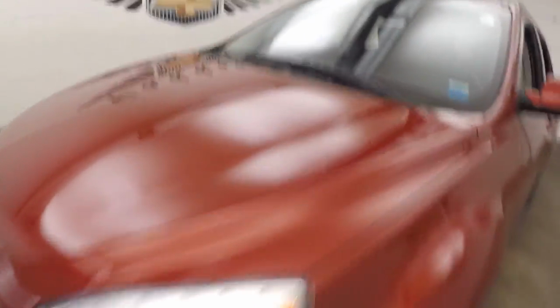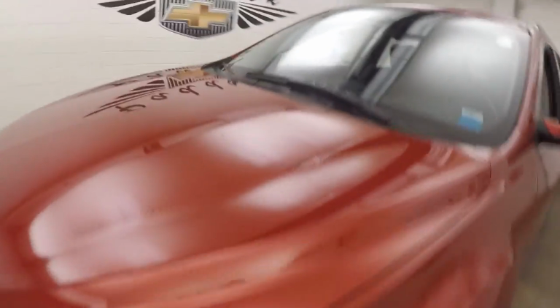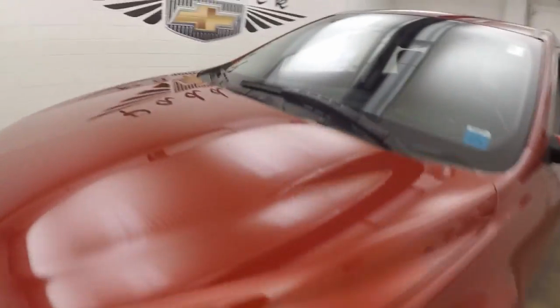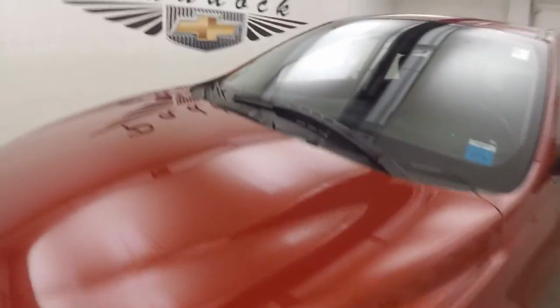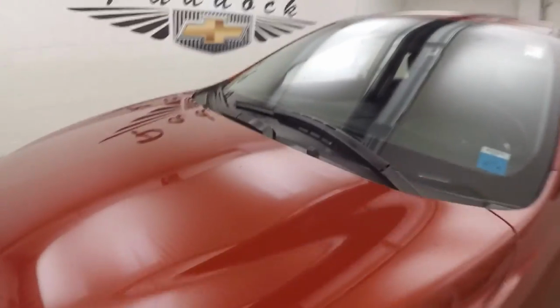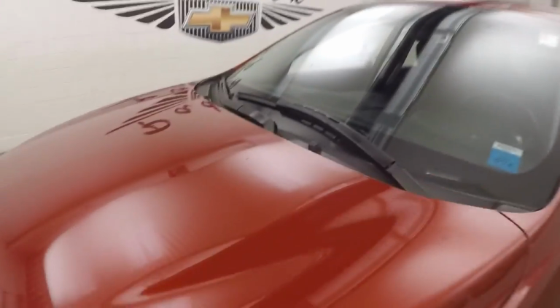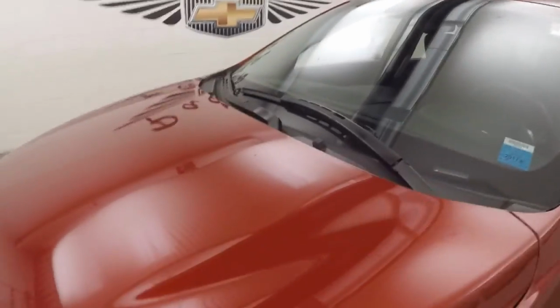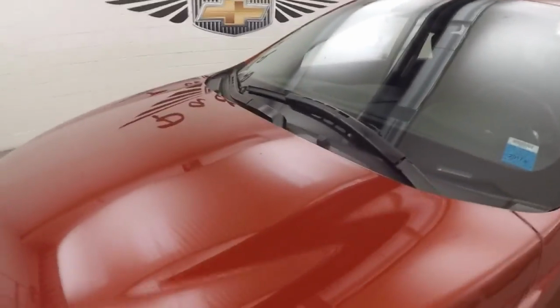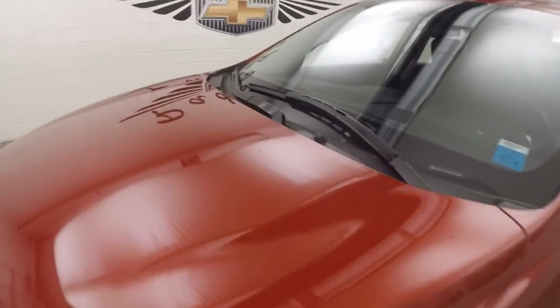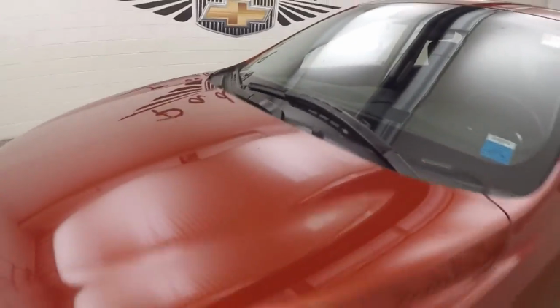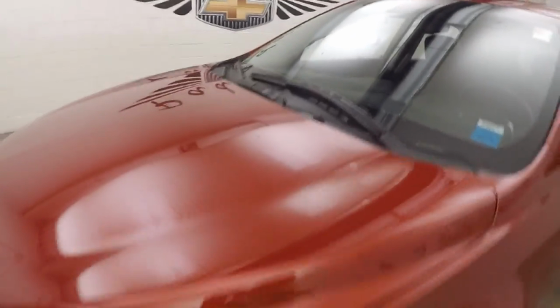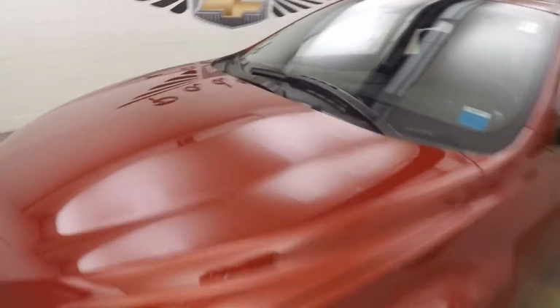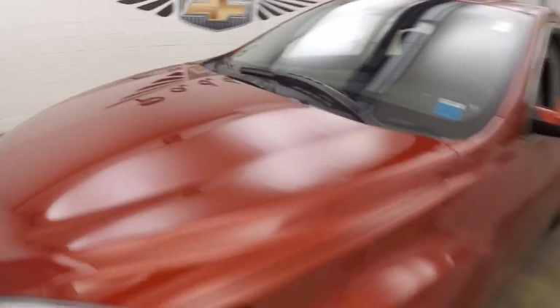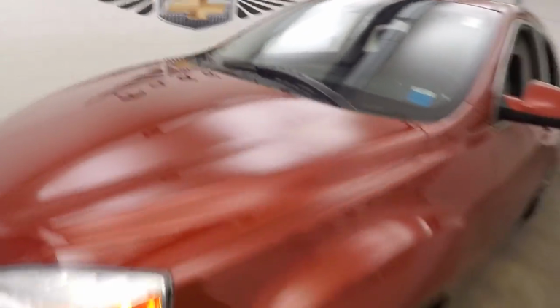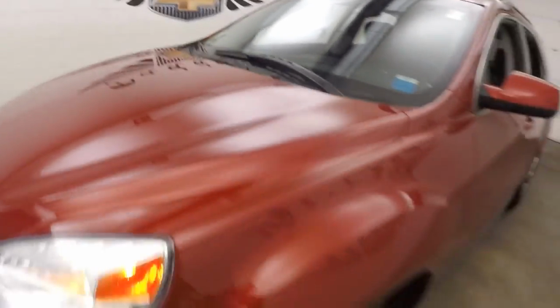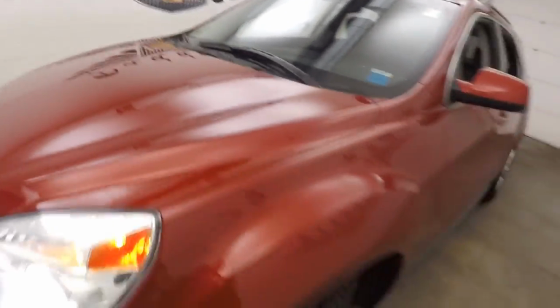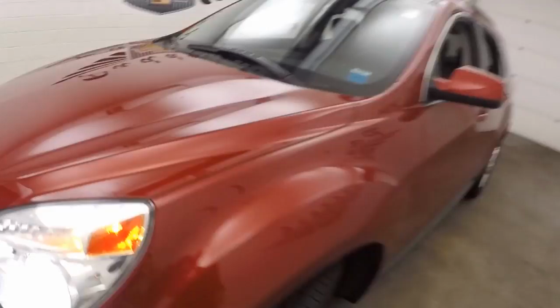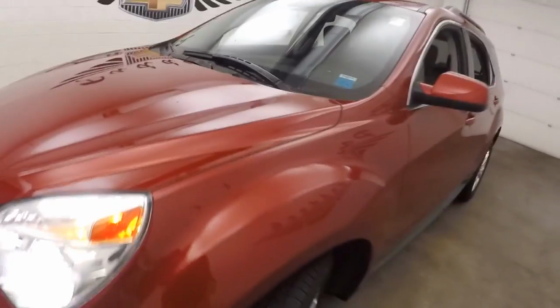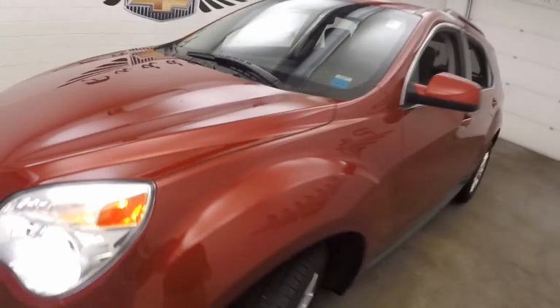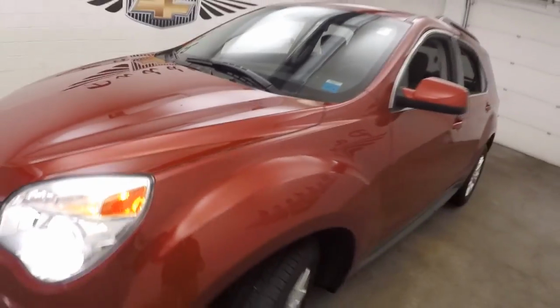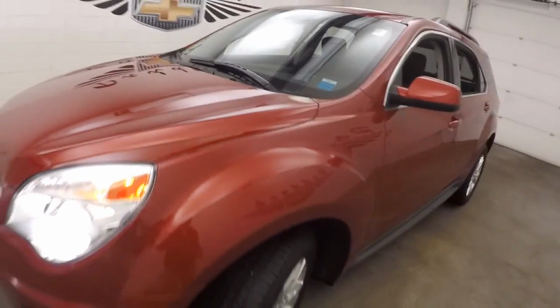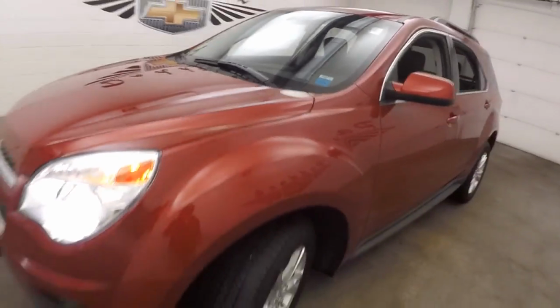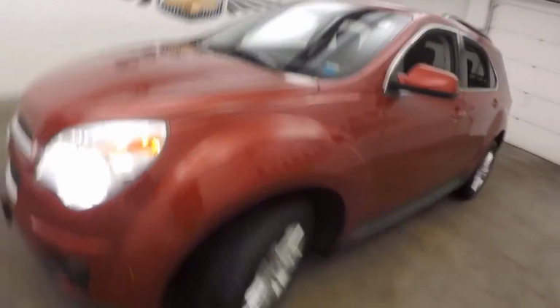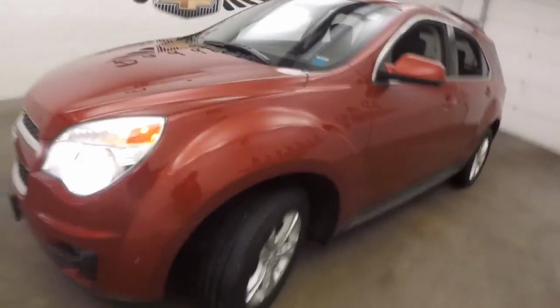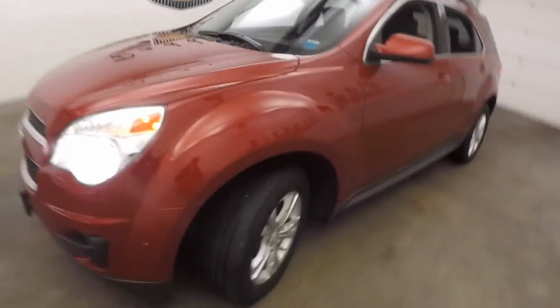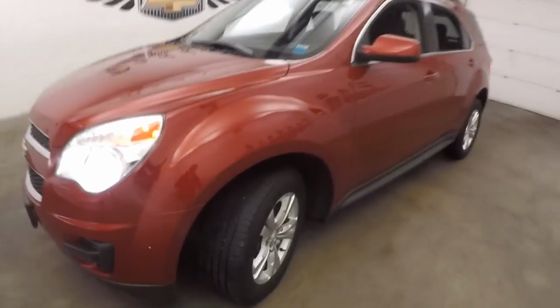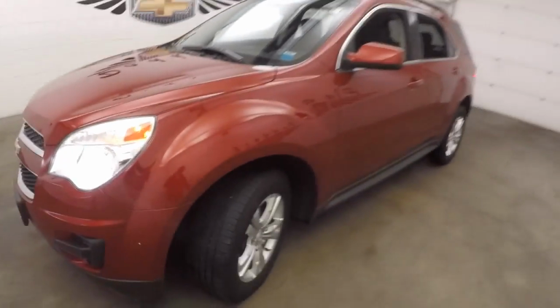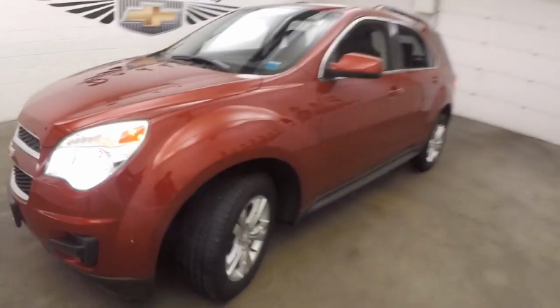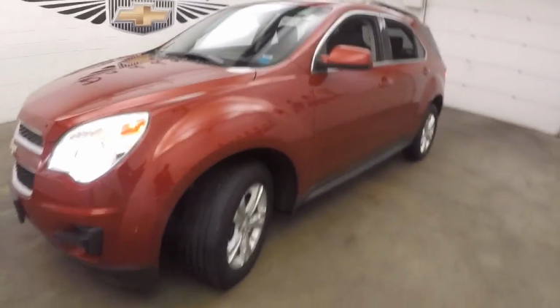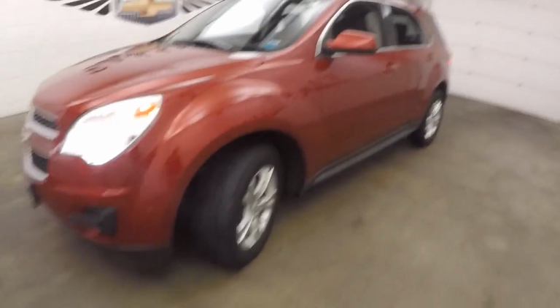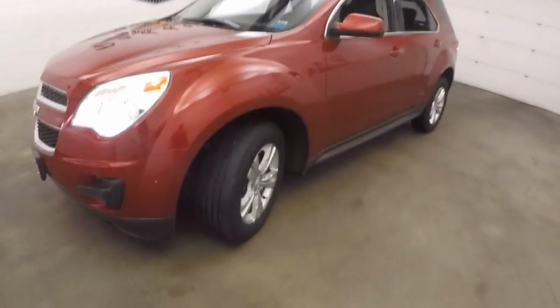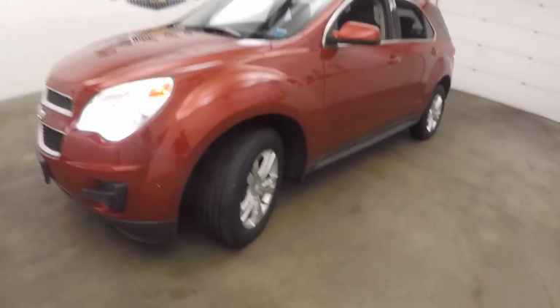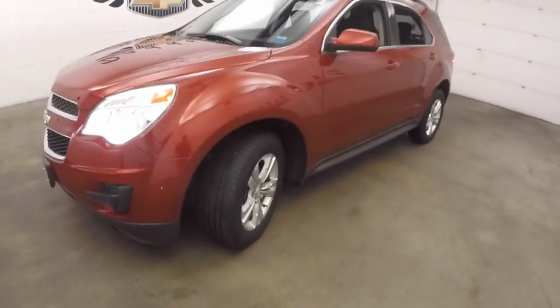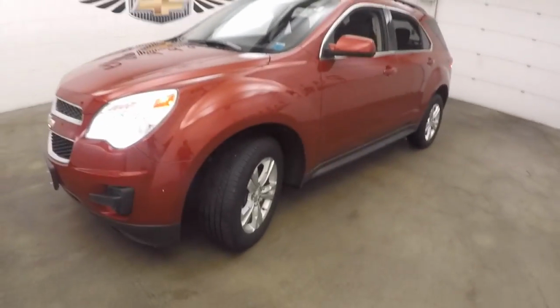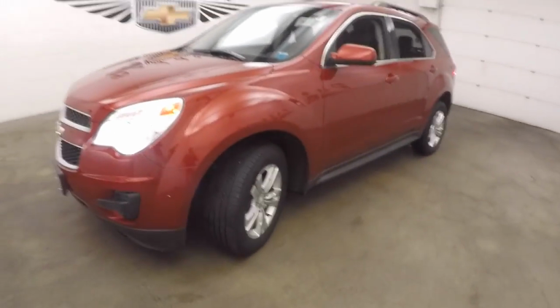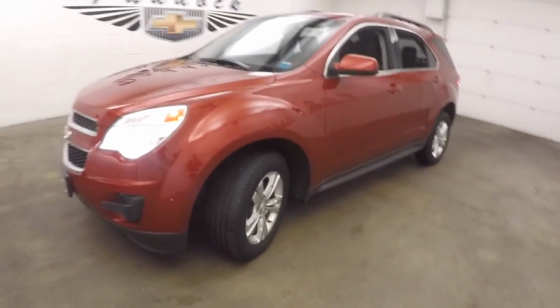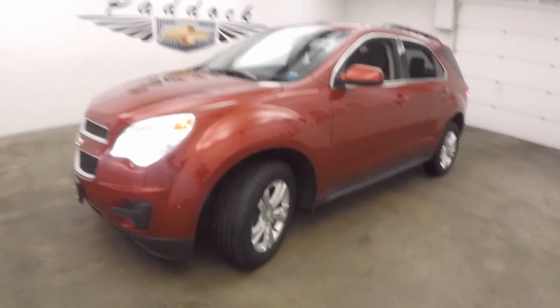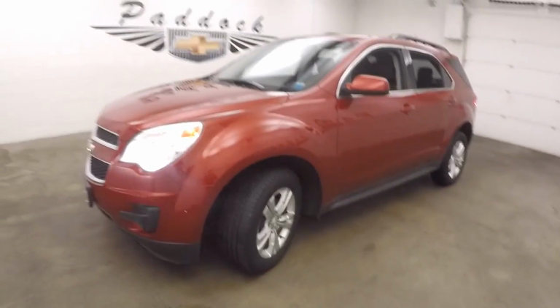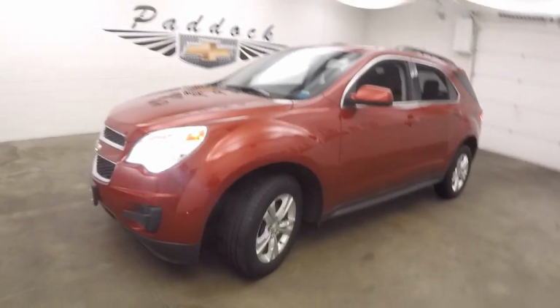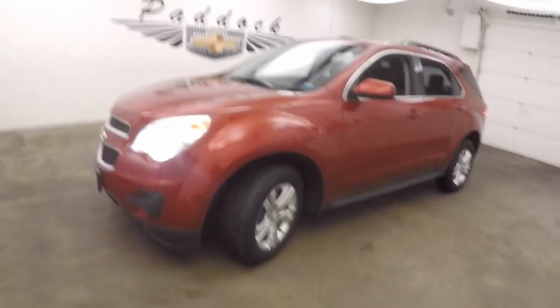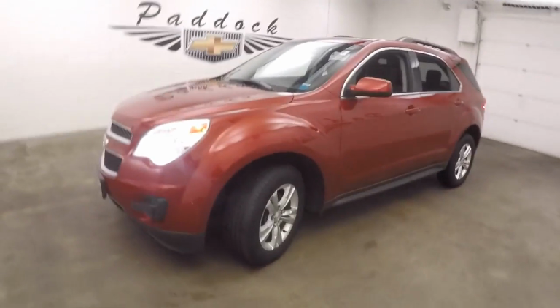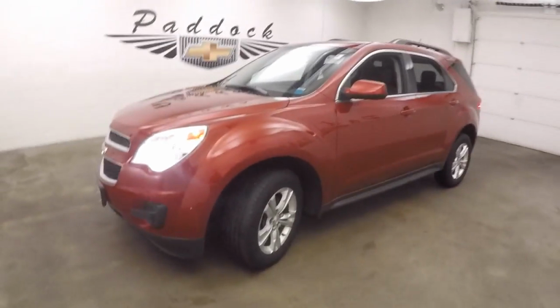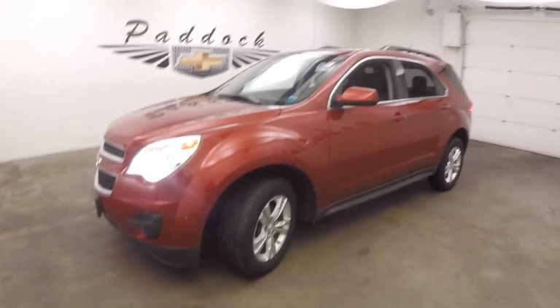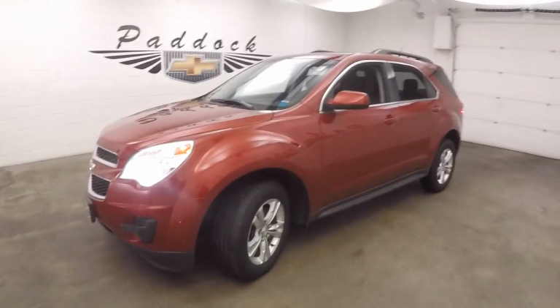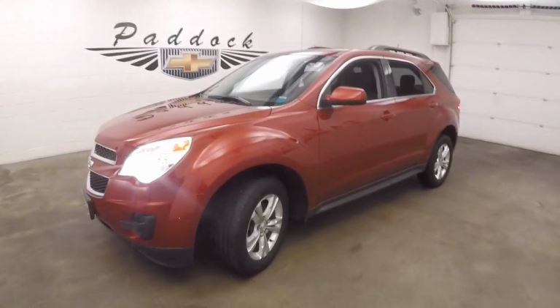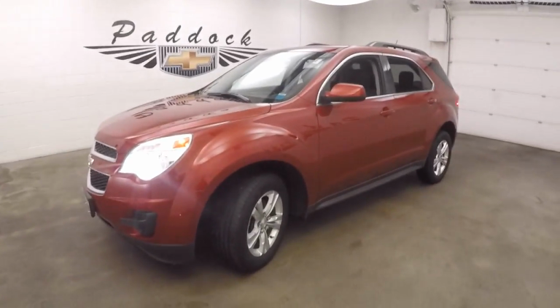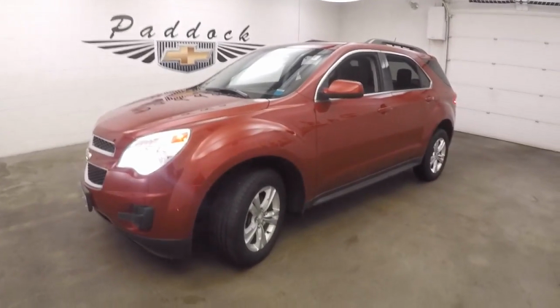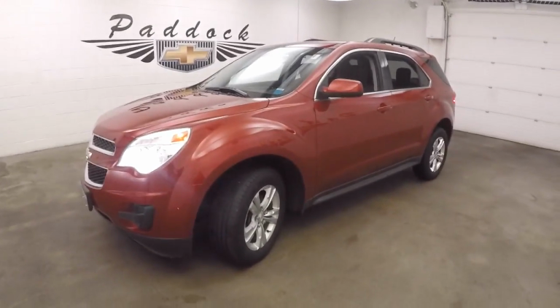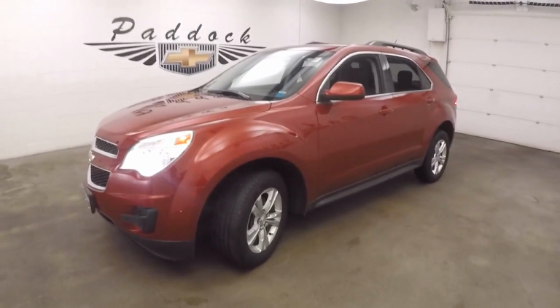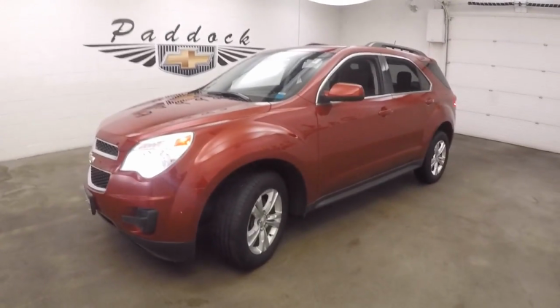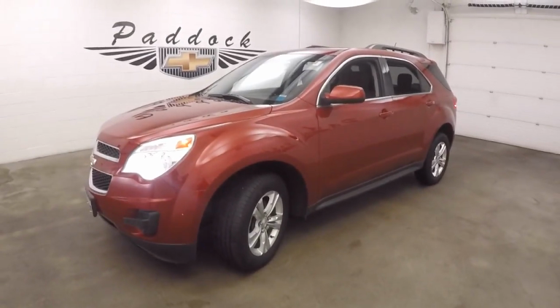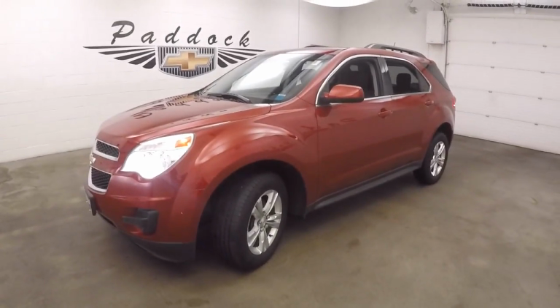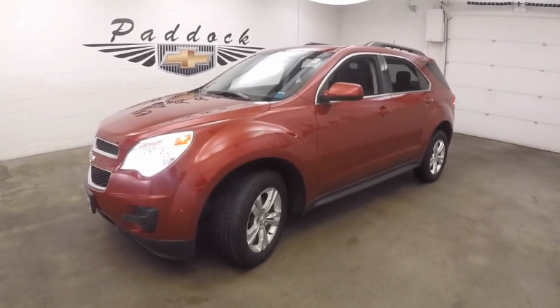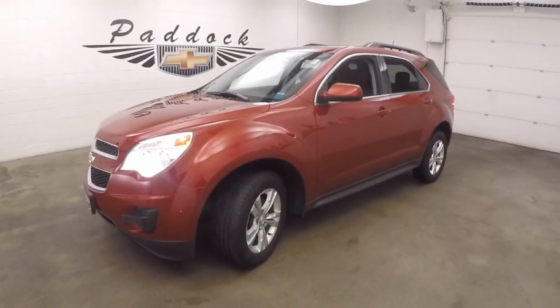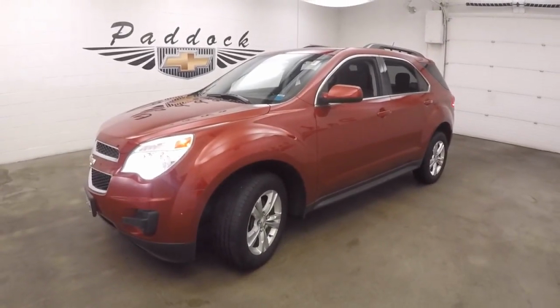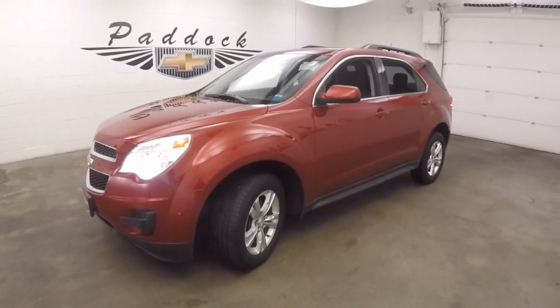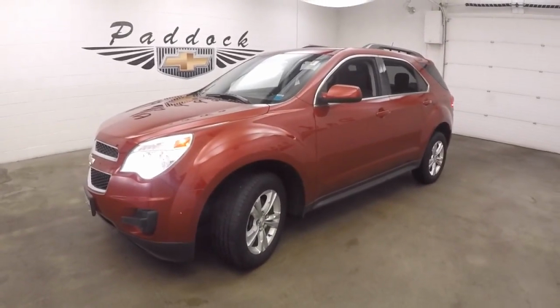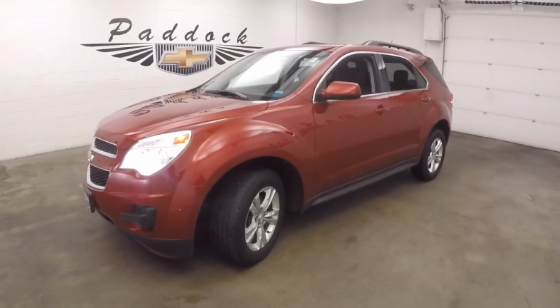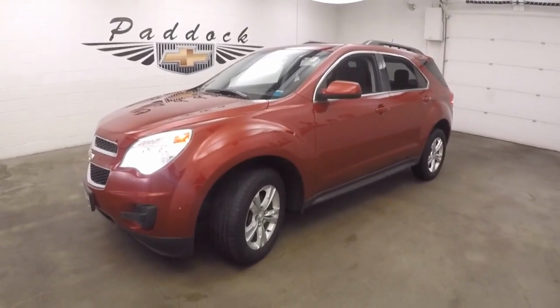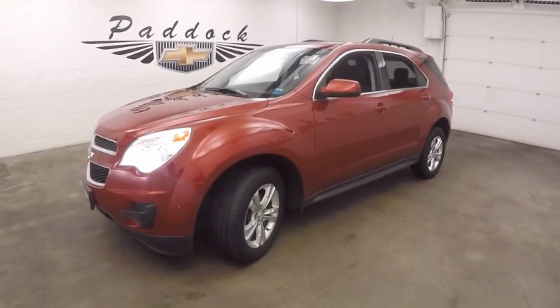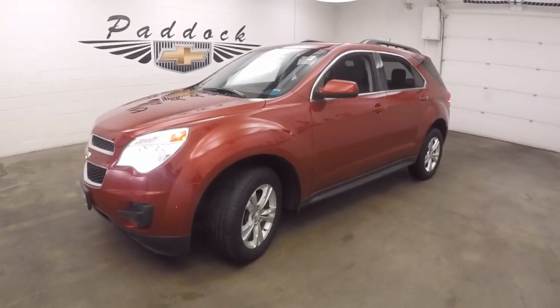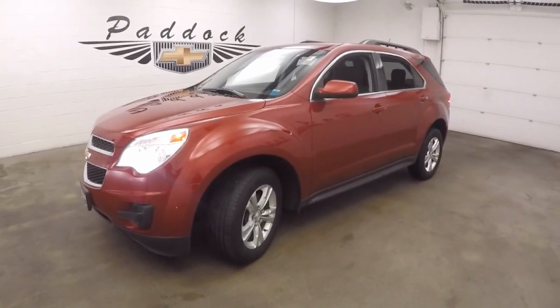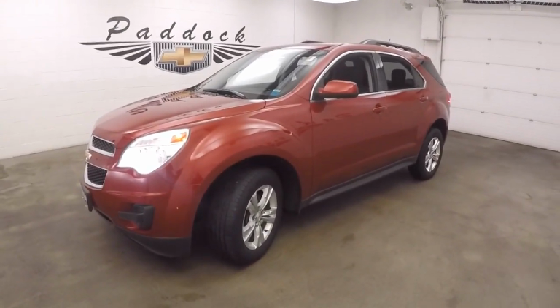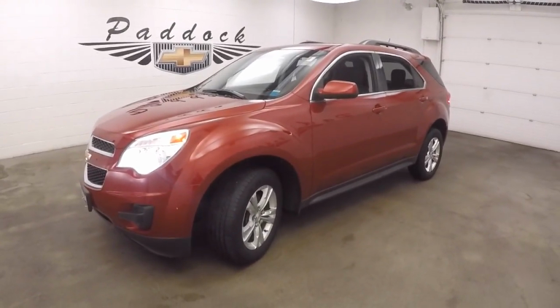The 2013 Chevy Equinox, all-wheel drive.